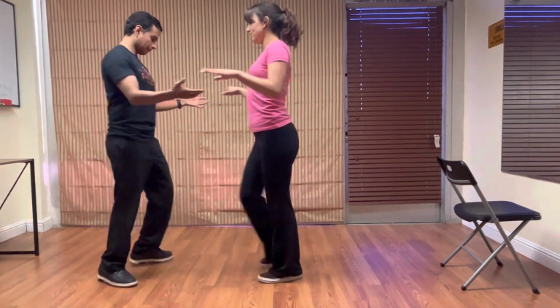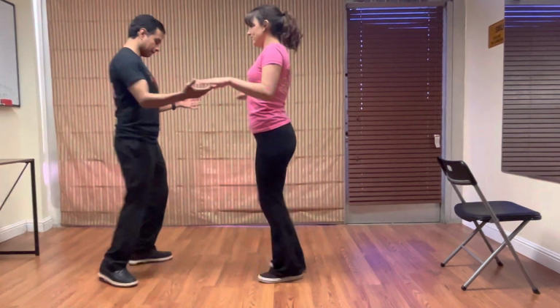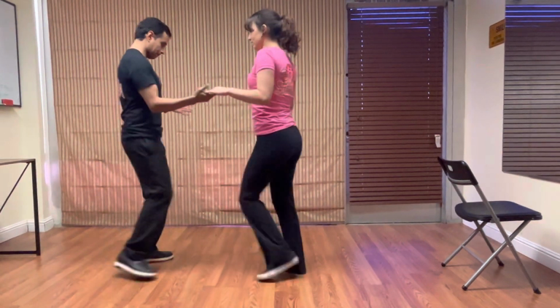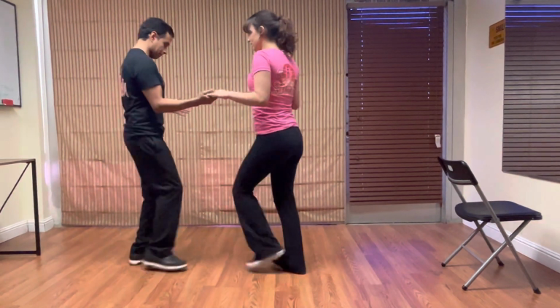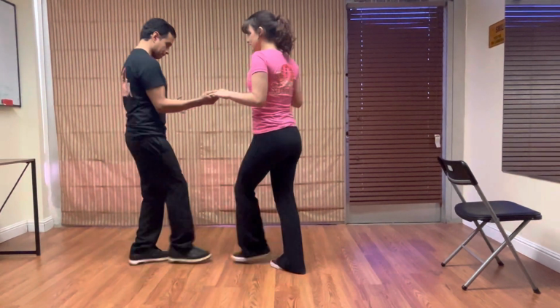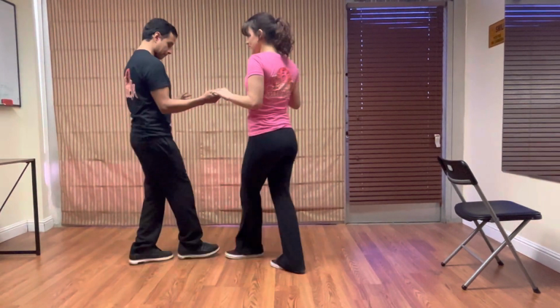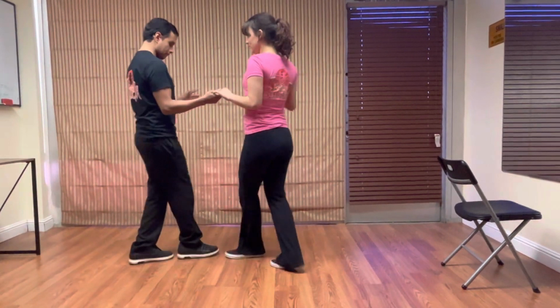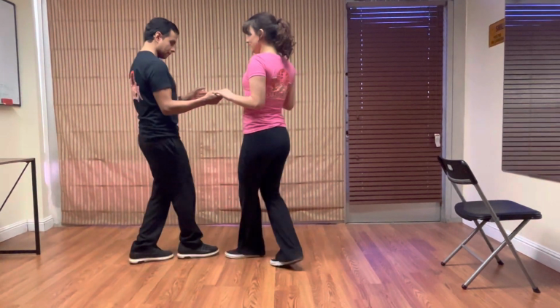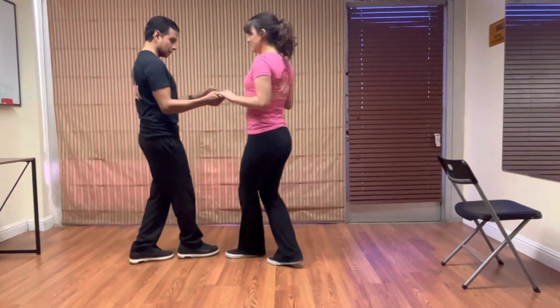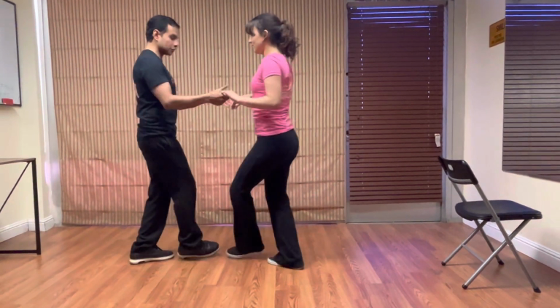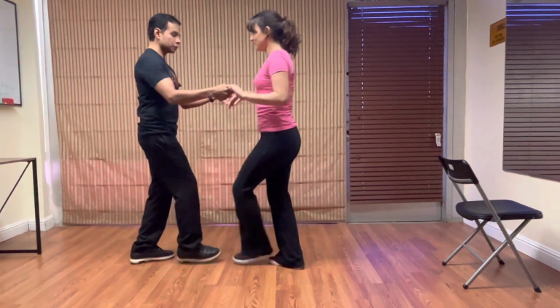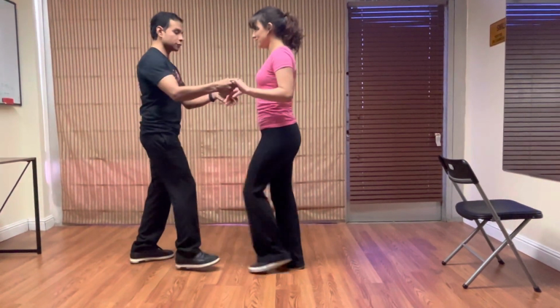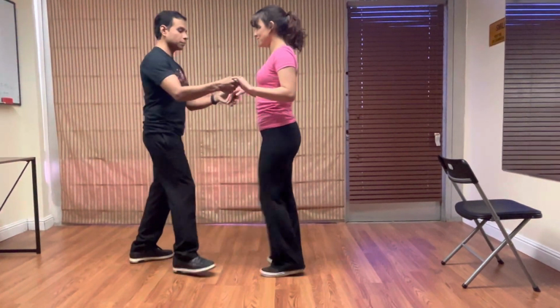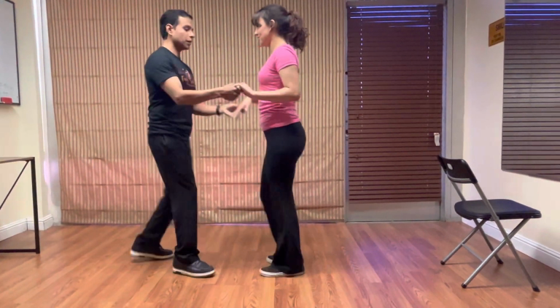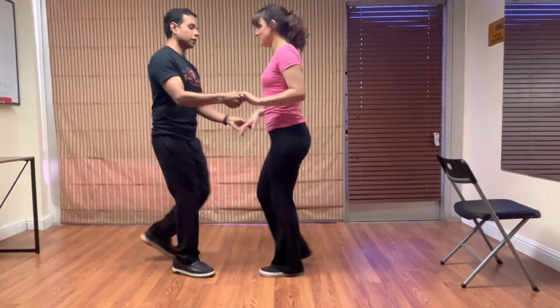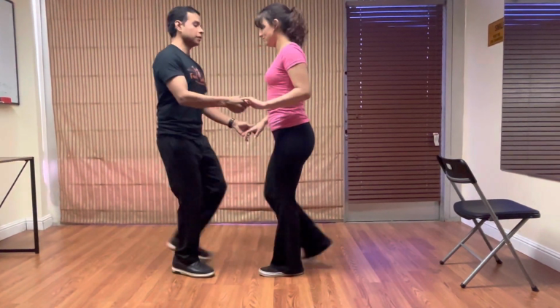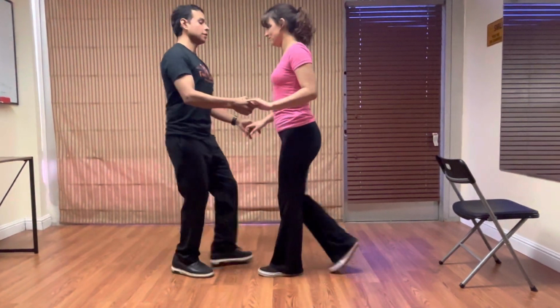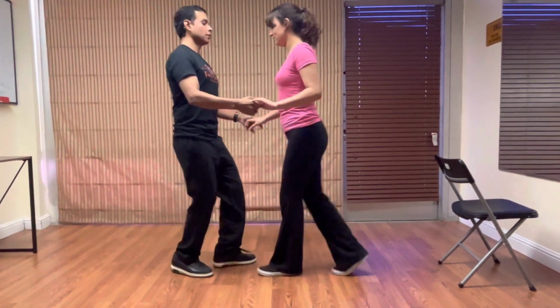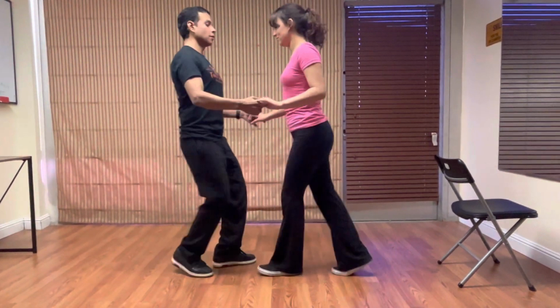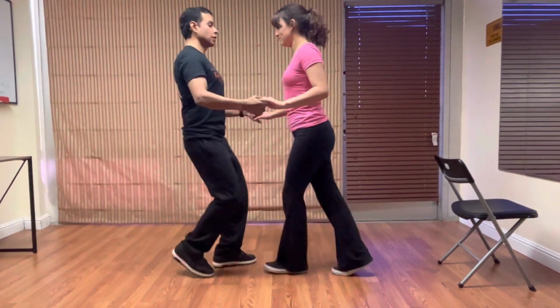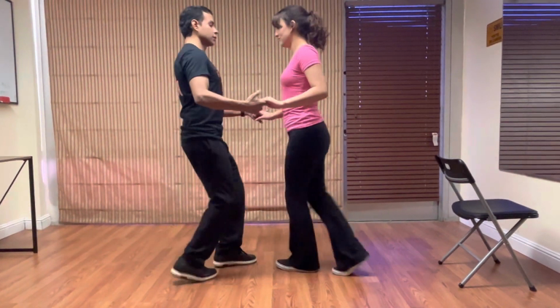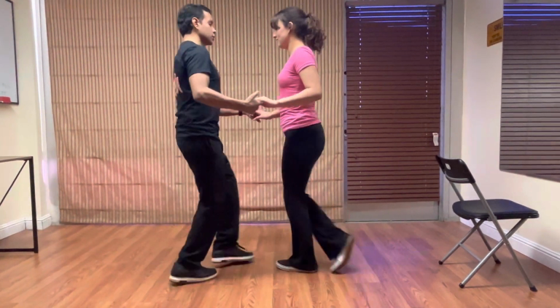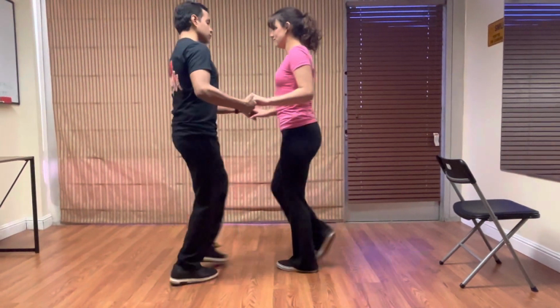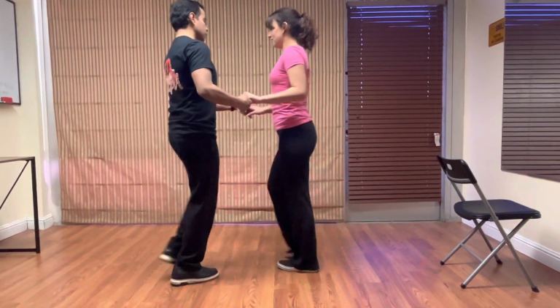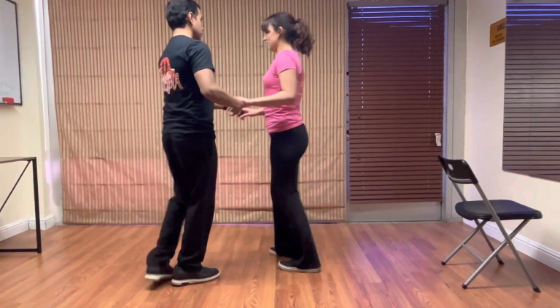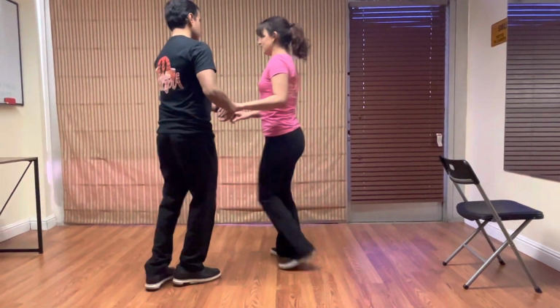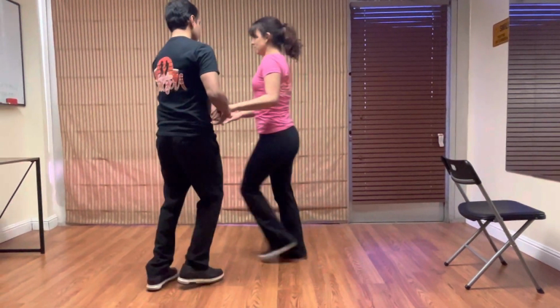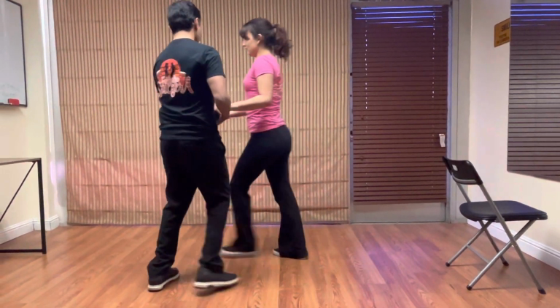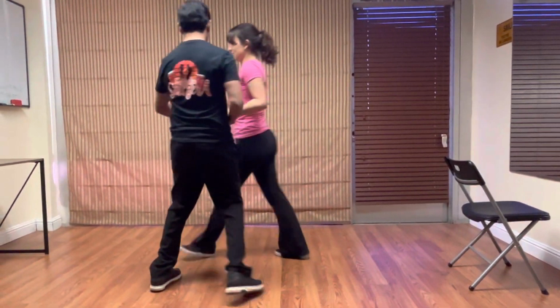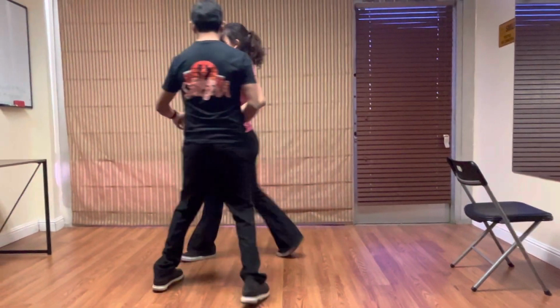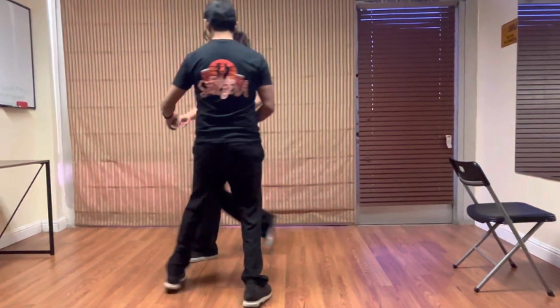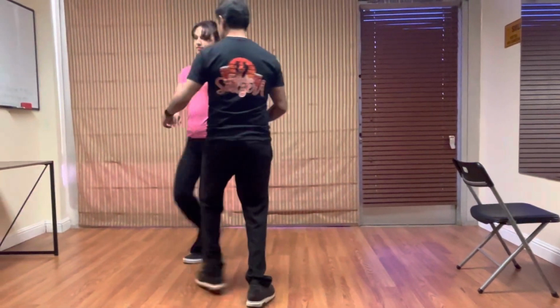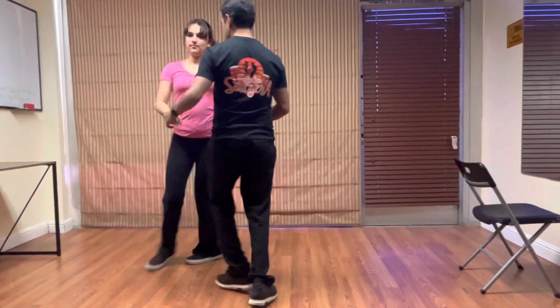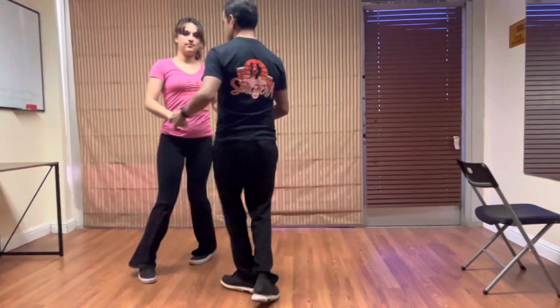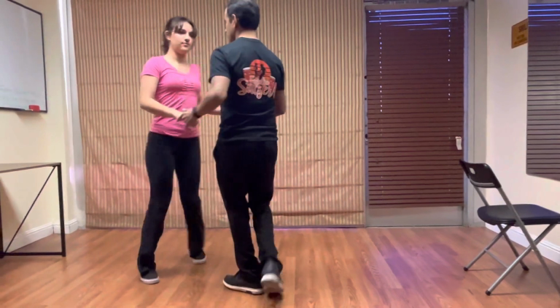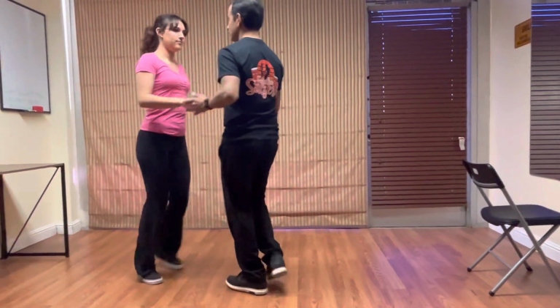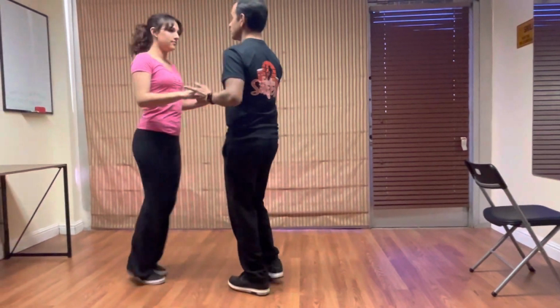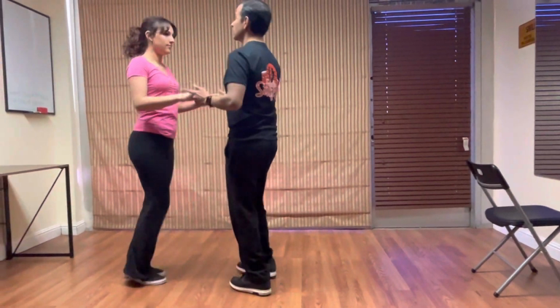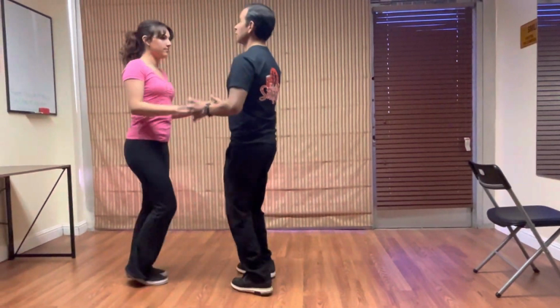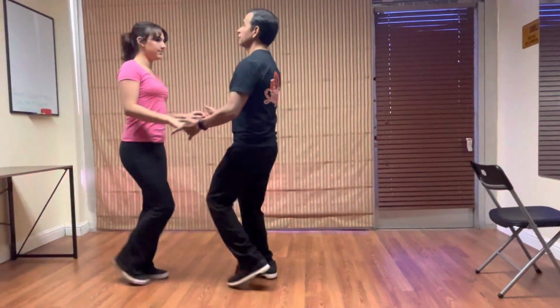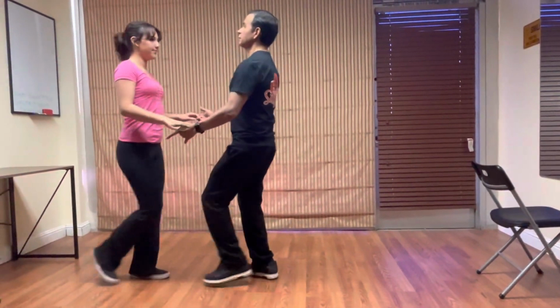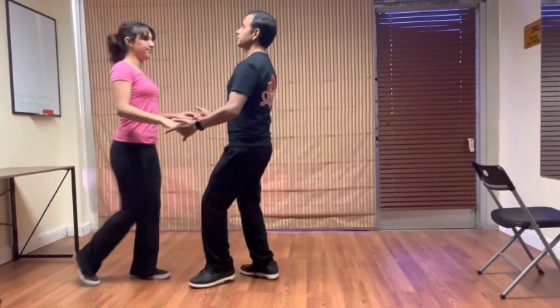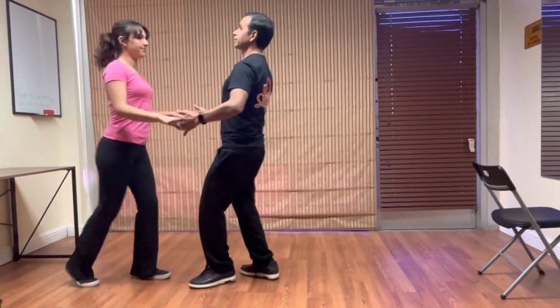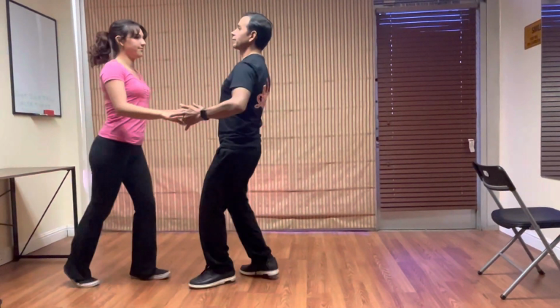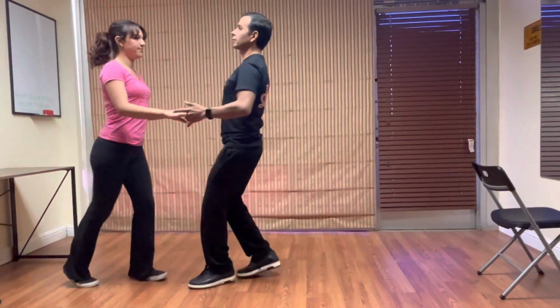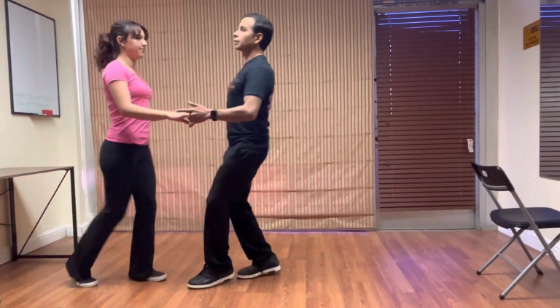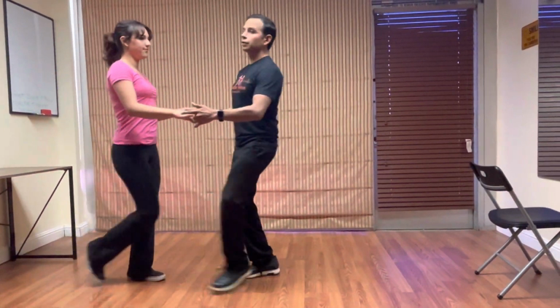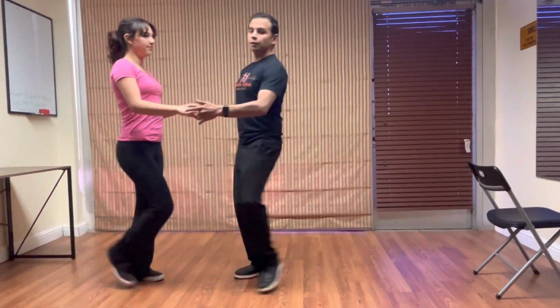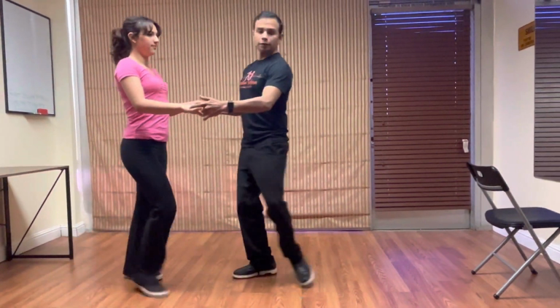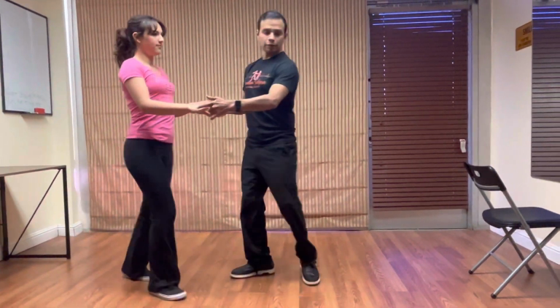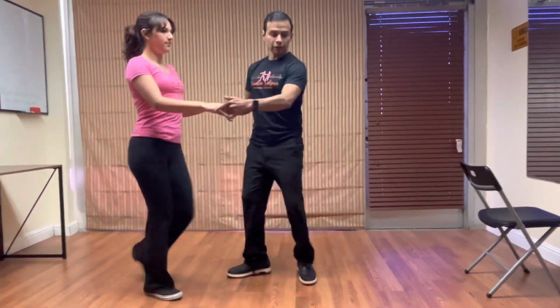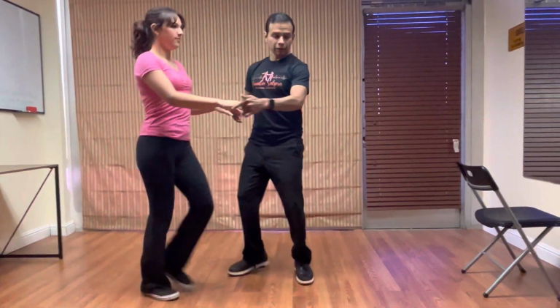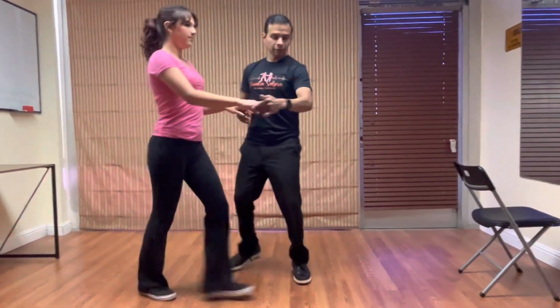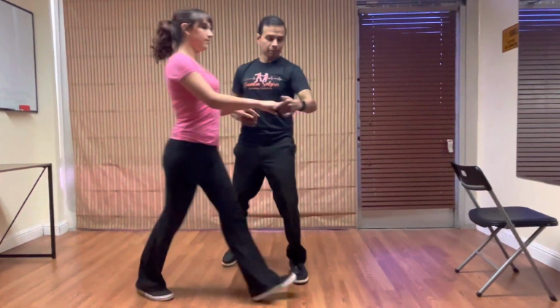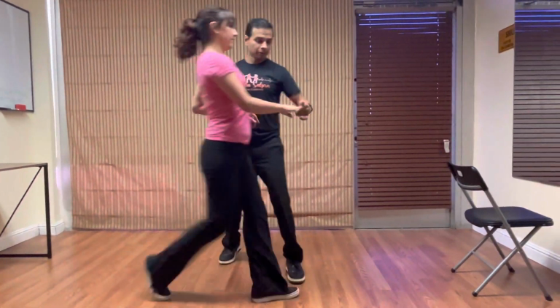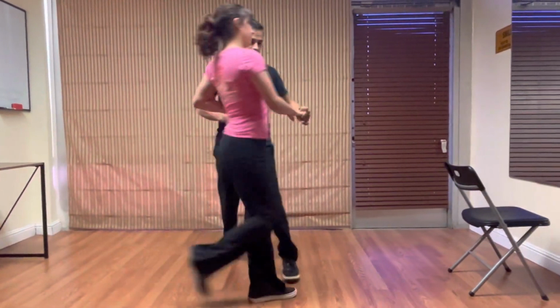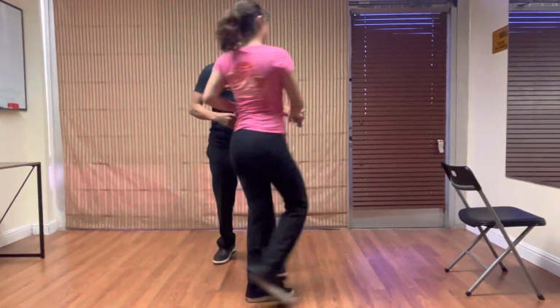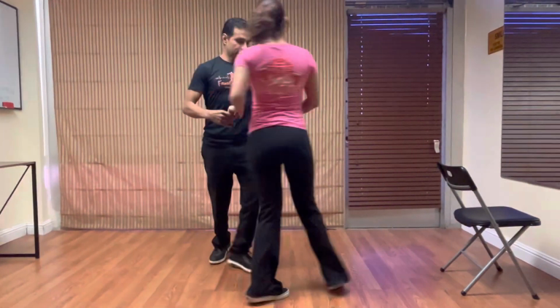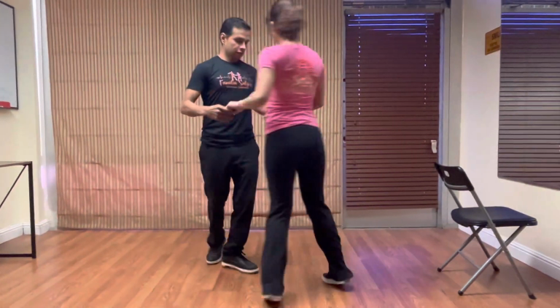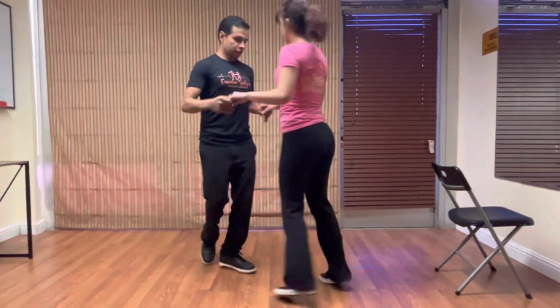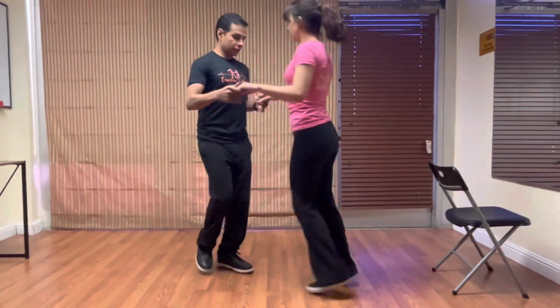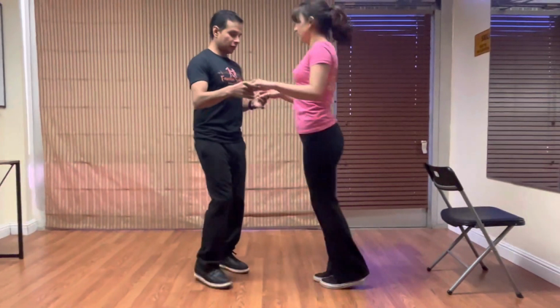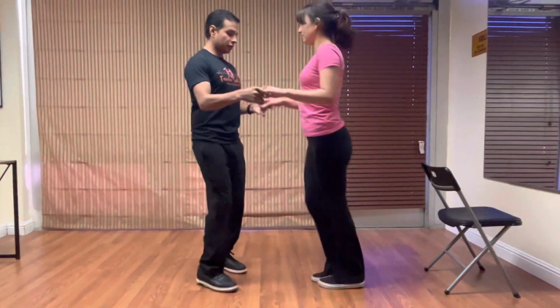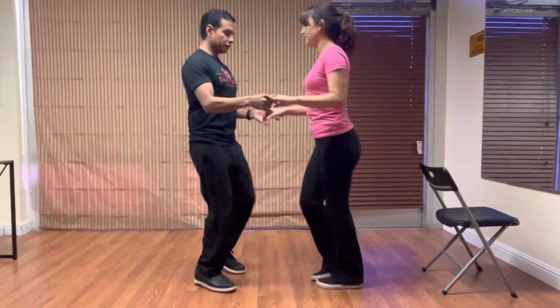Four, cross body. Two, three, six, seven, three, six, seven.